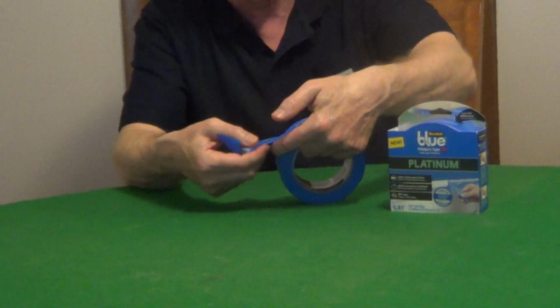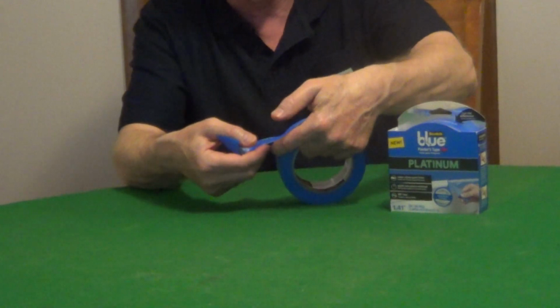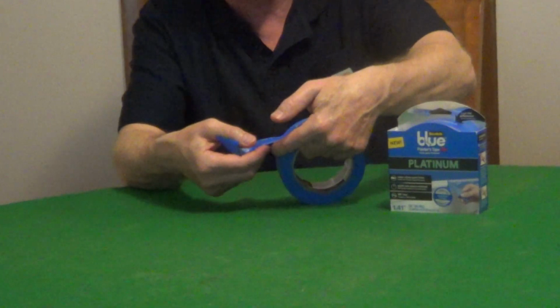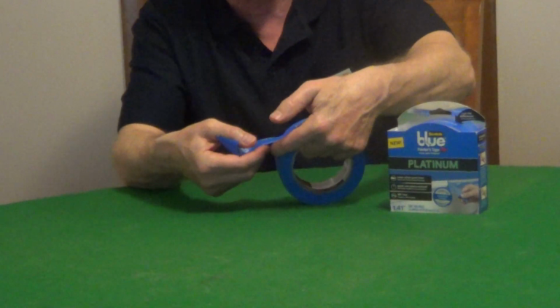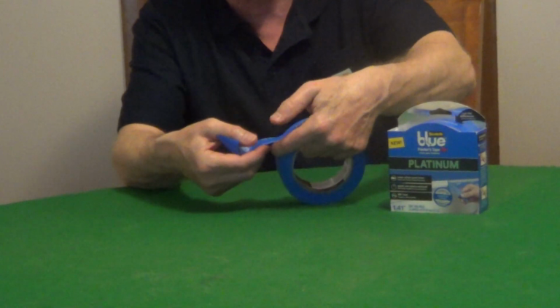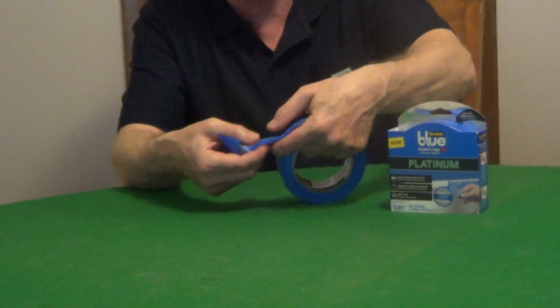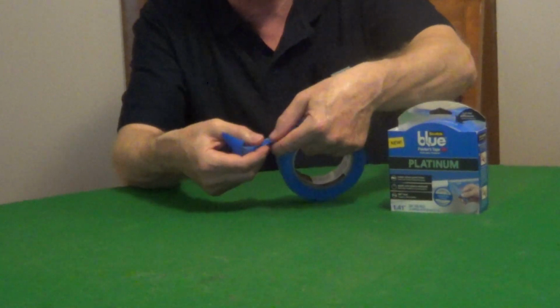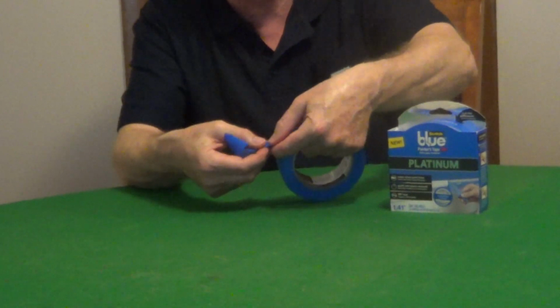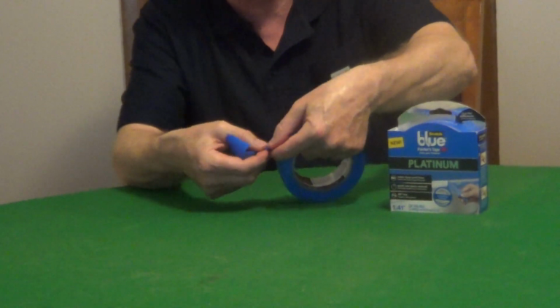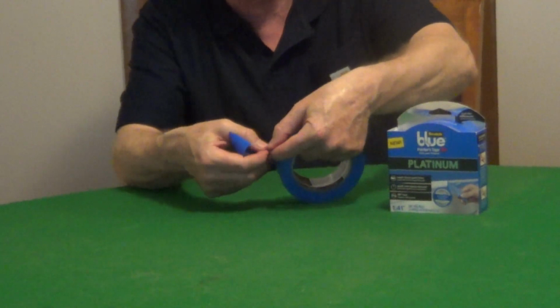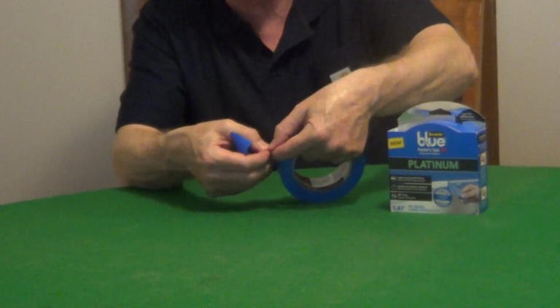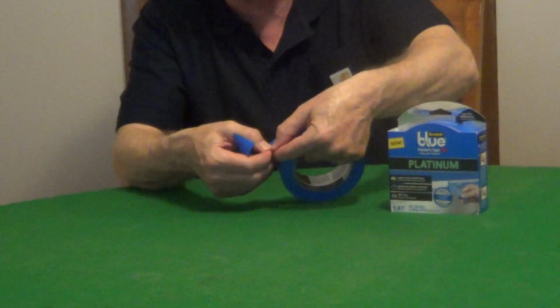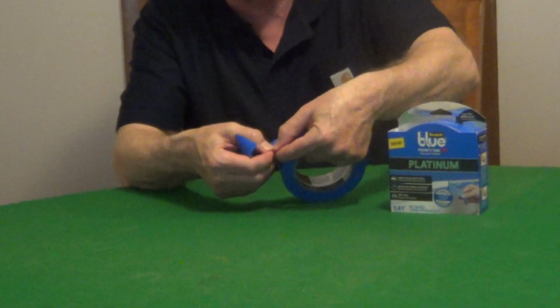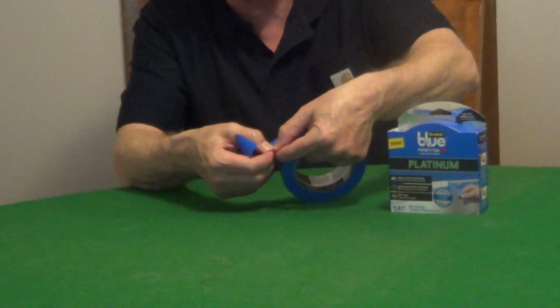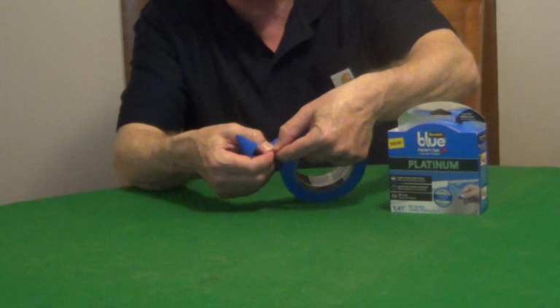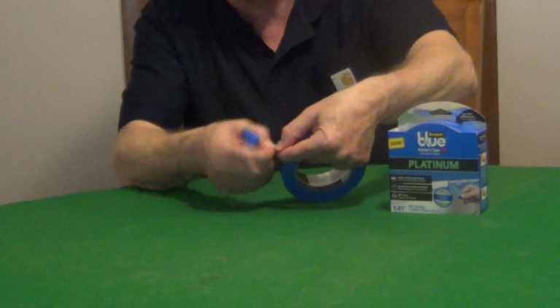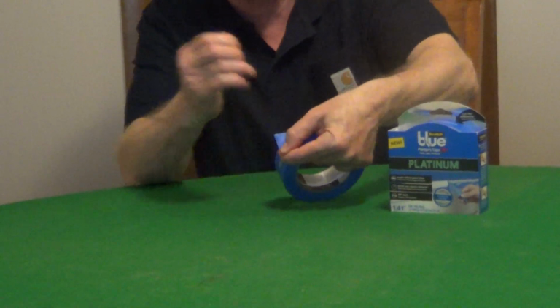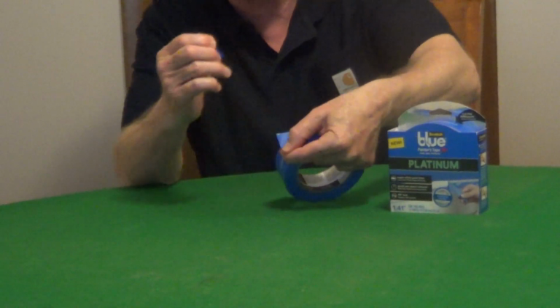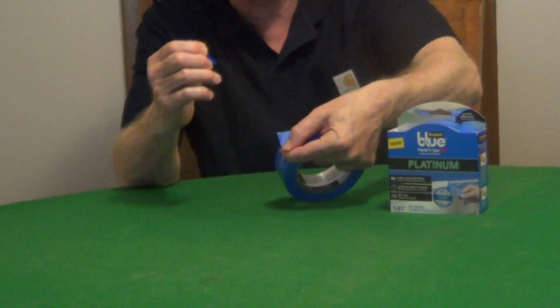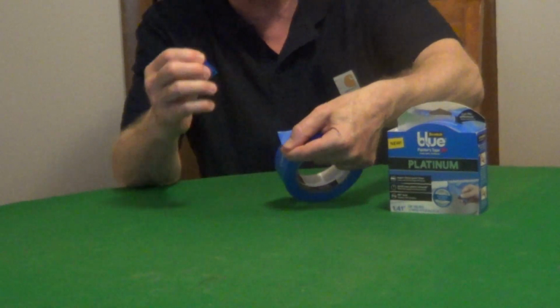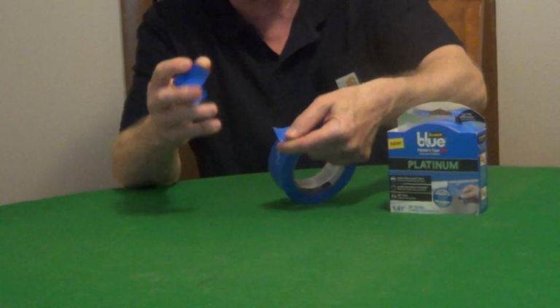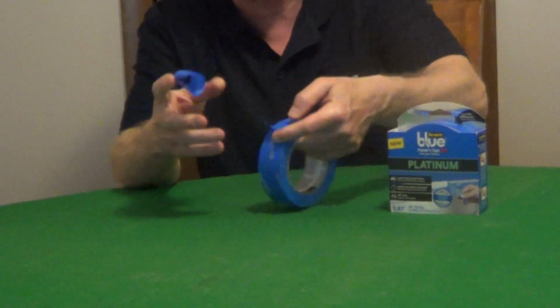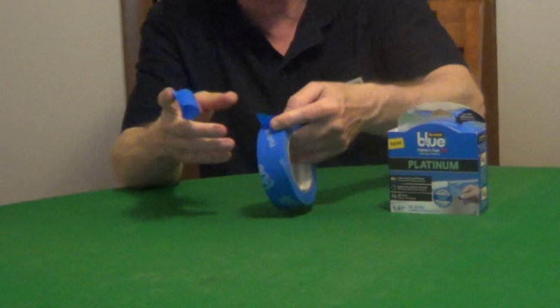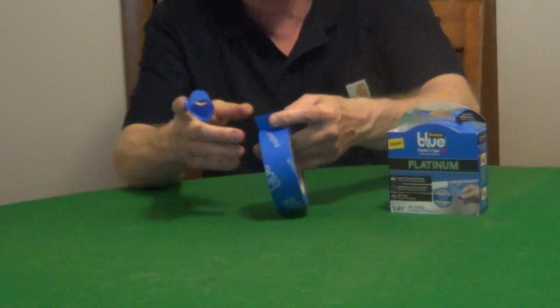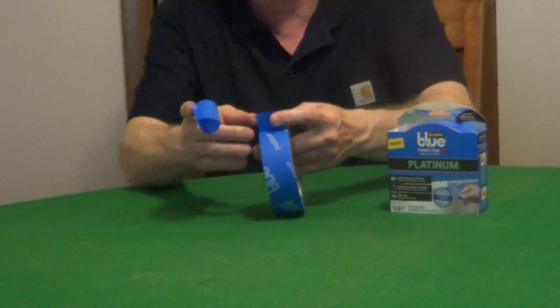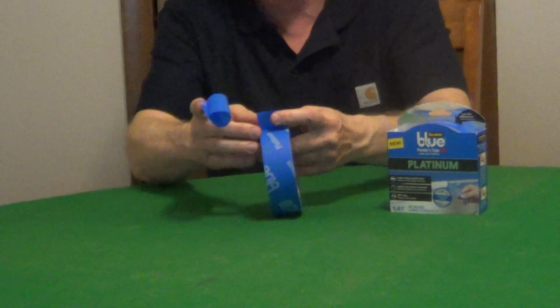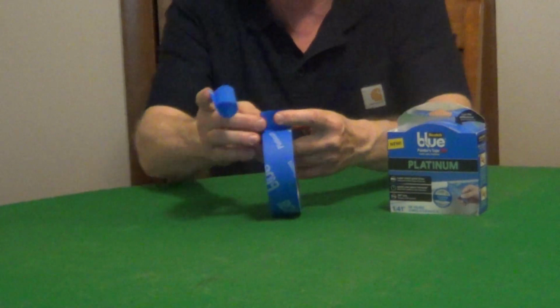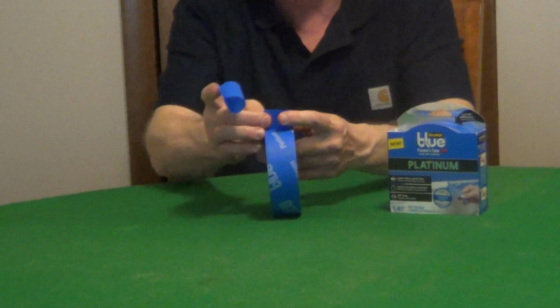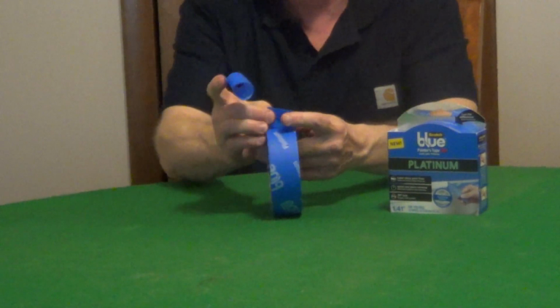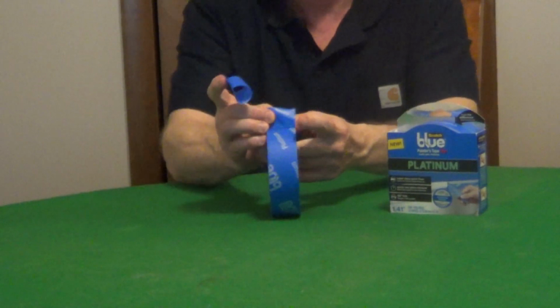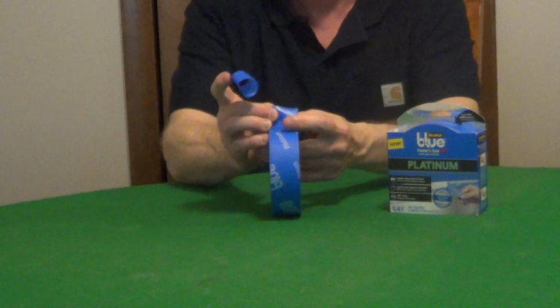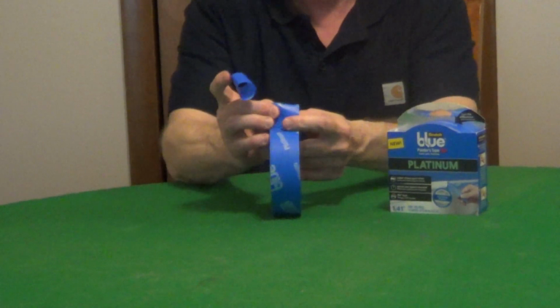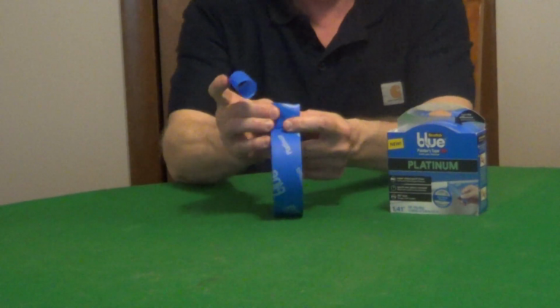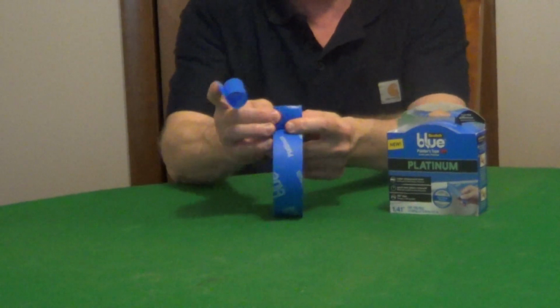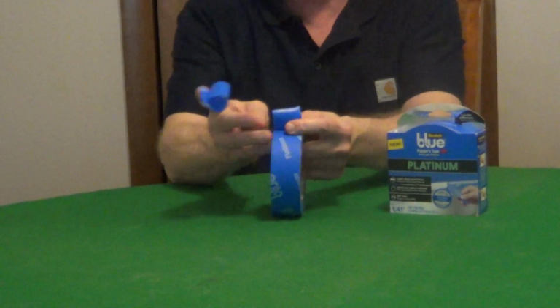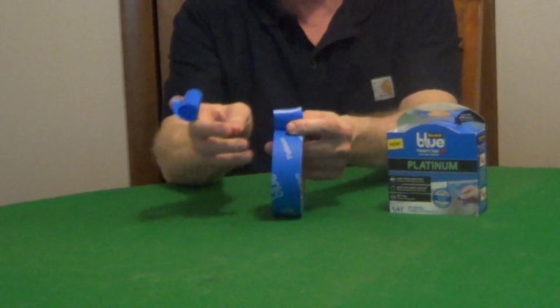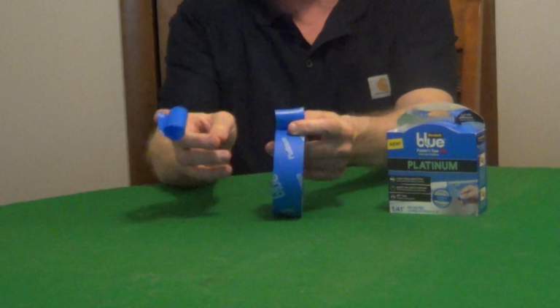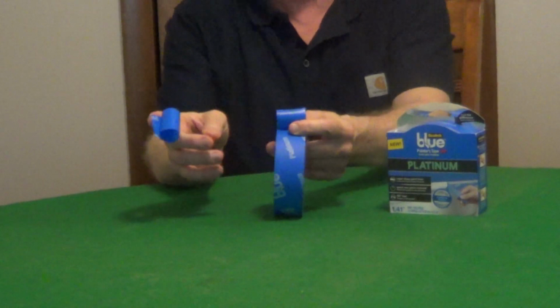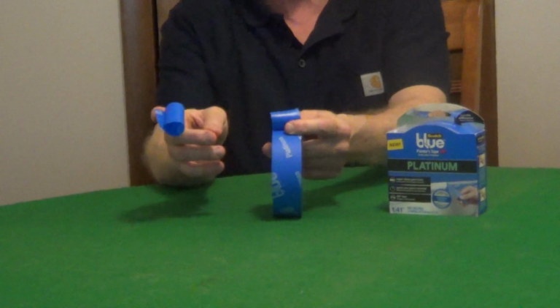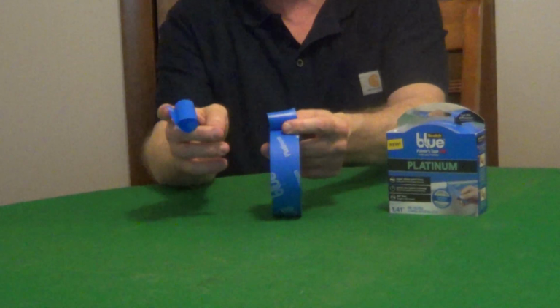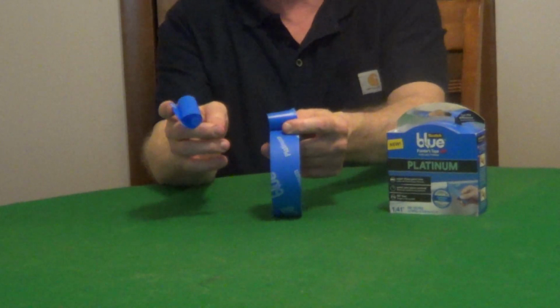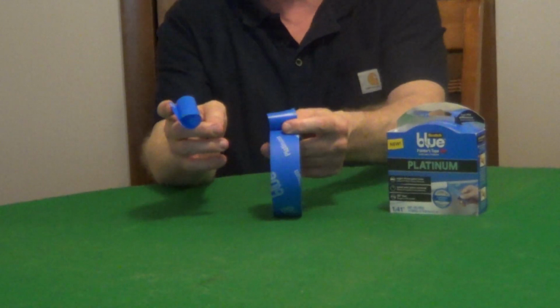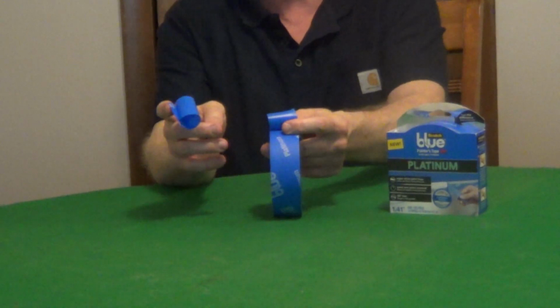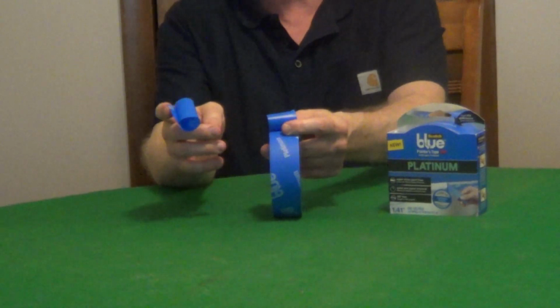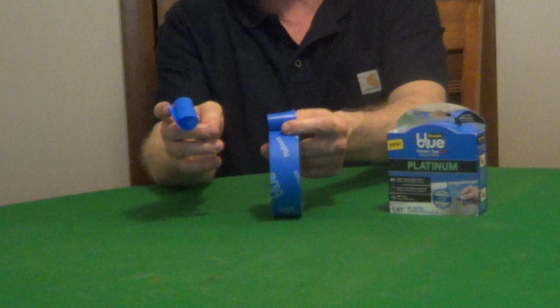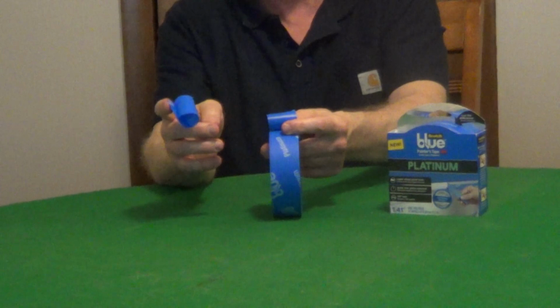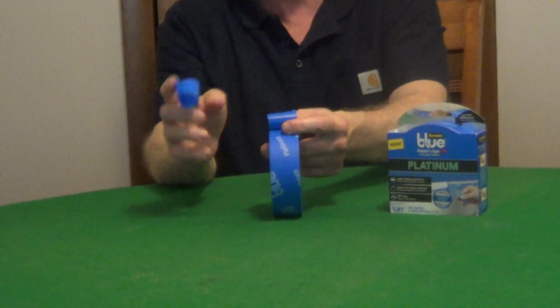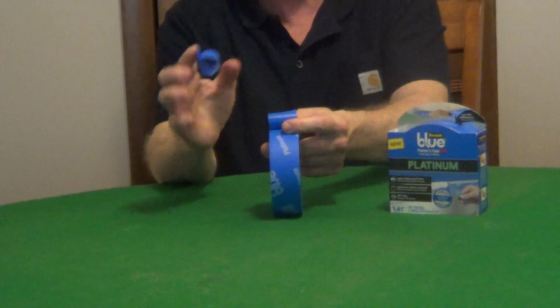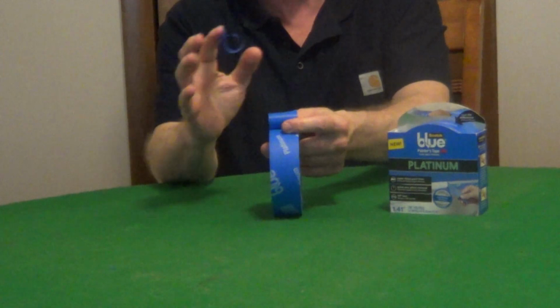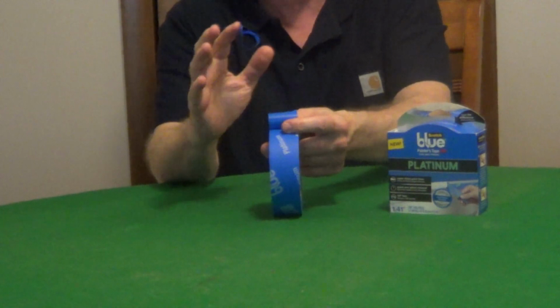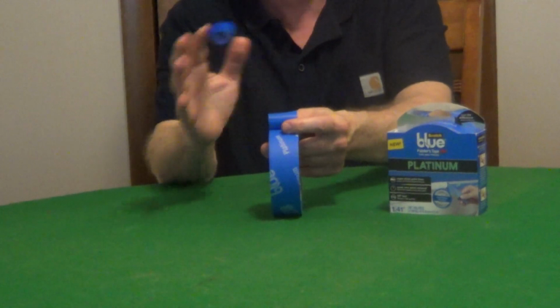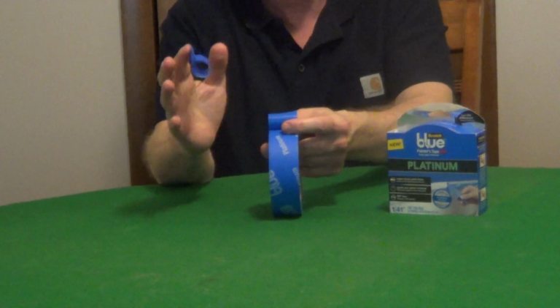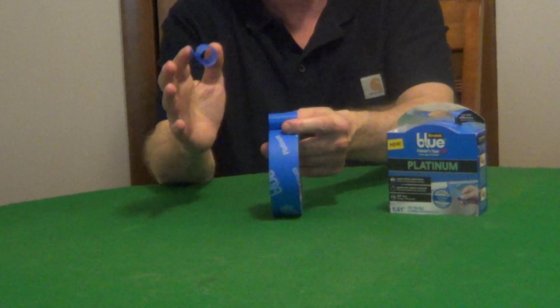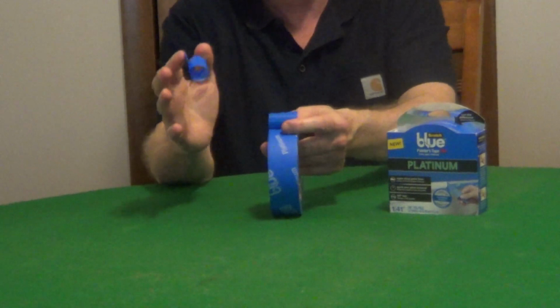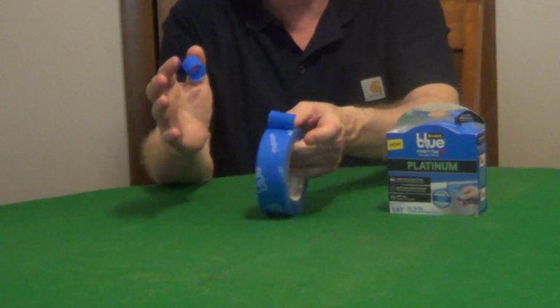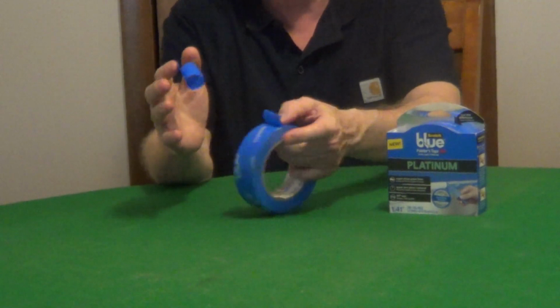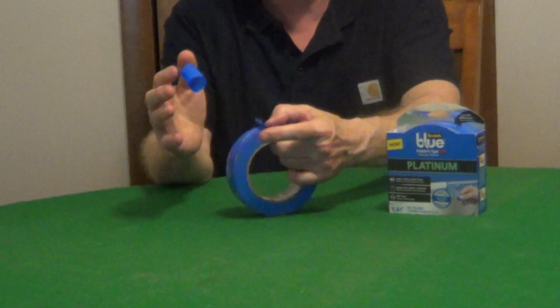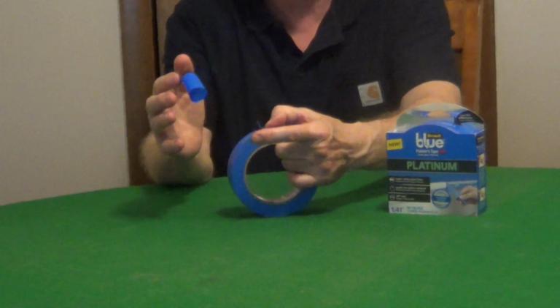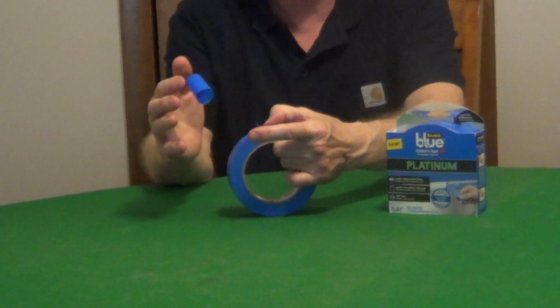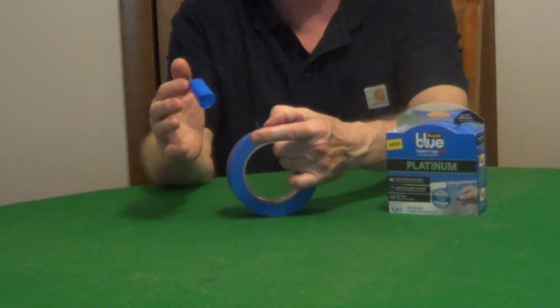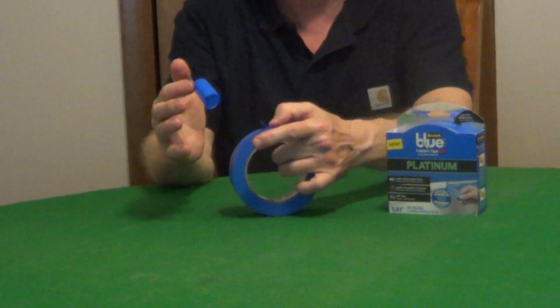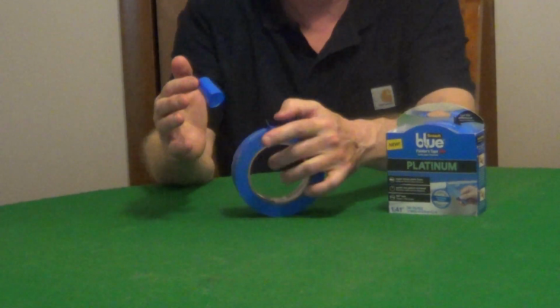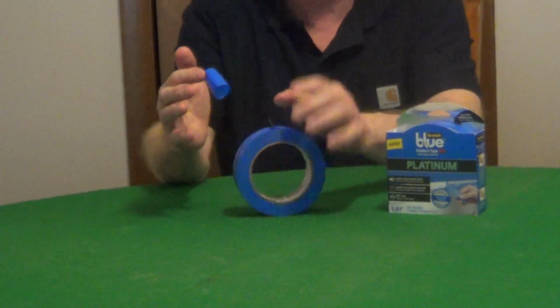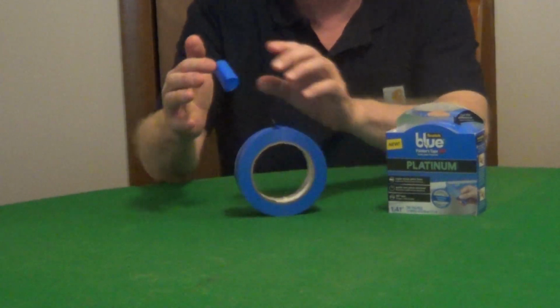All you have to do is put your fingers together, give it a quick tear and you get a nice 90 degree angle that's easy to put into corners.